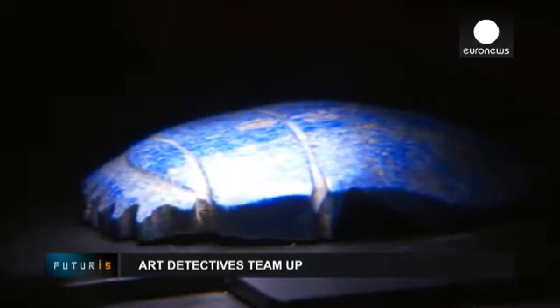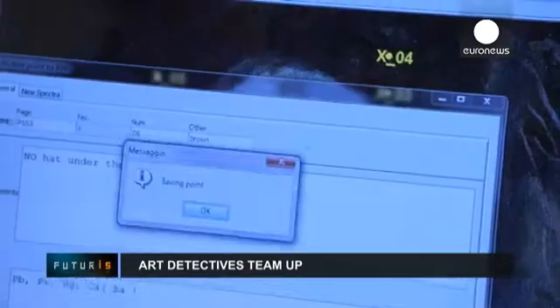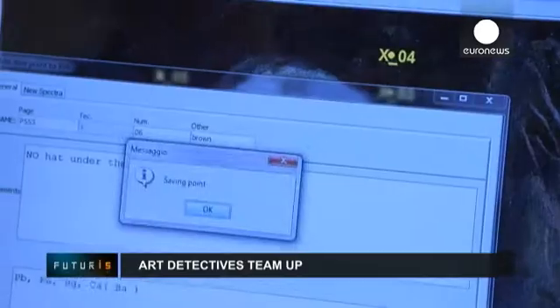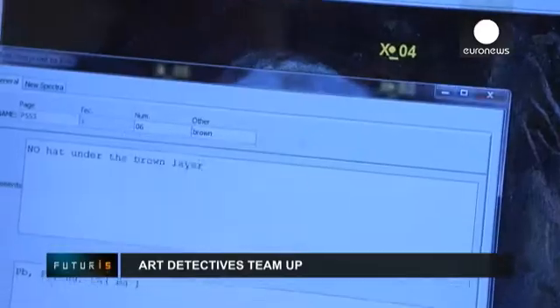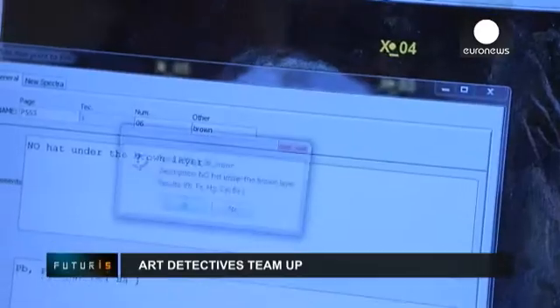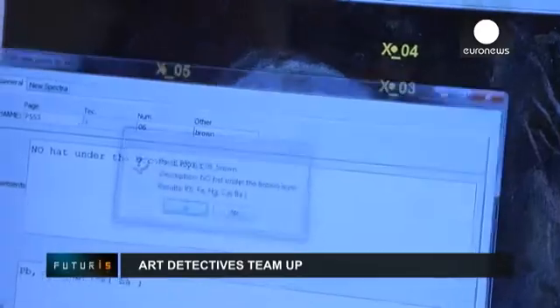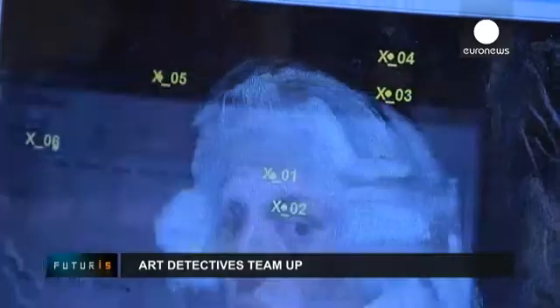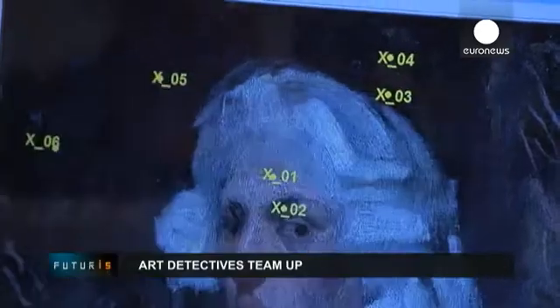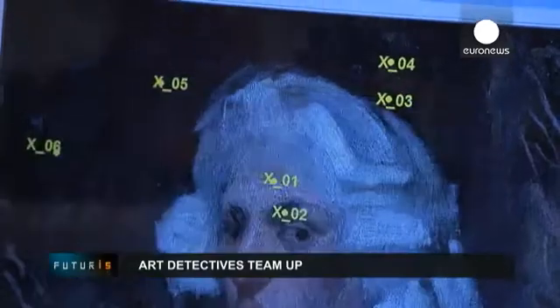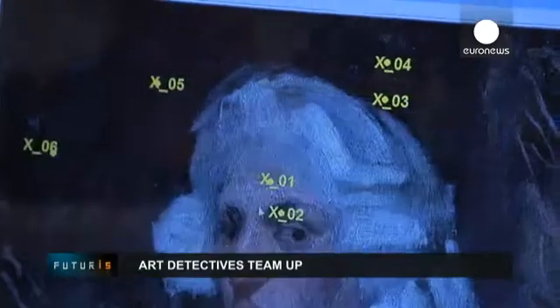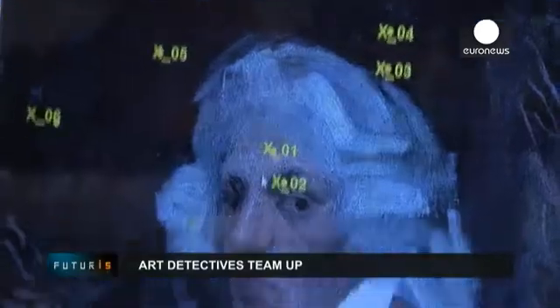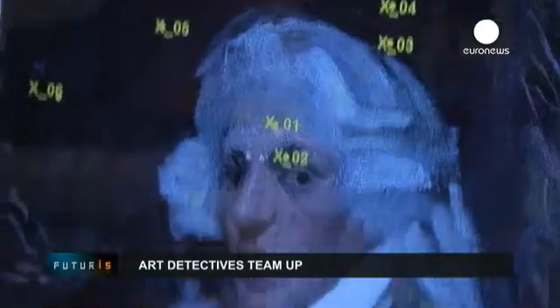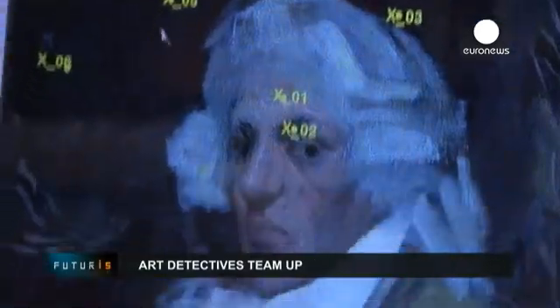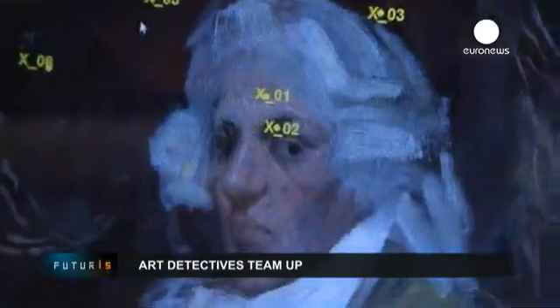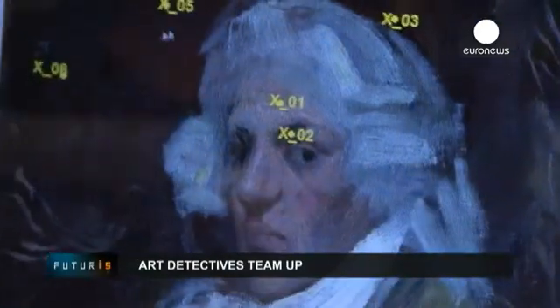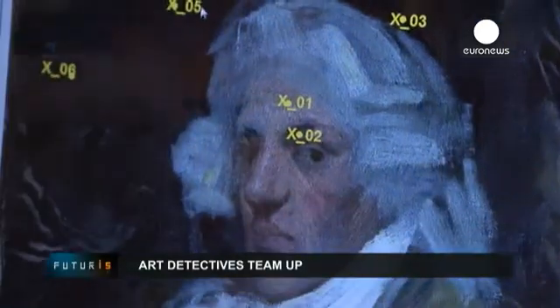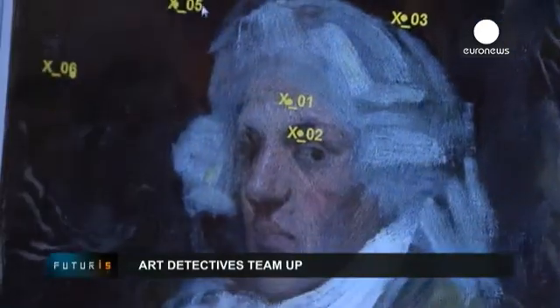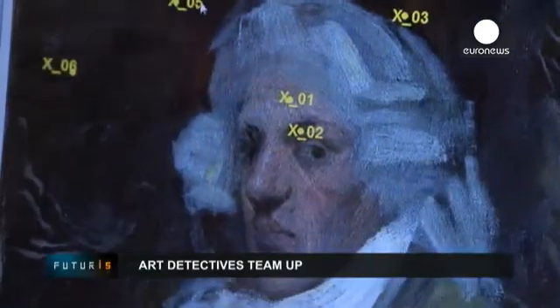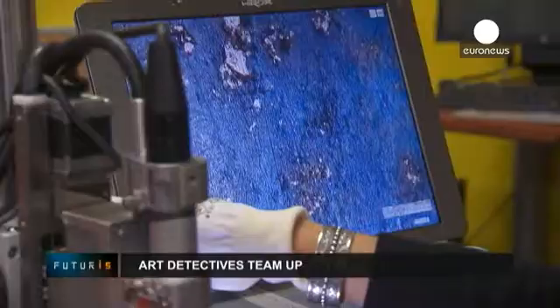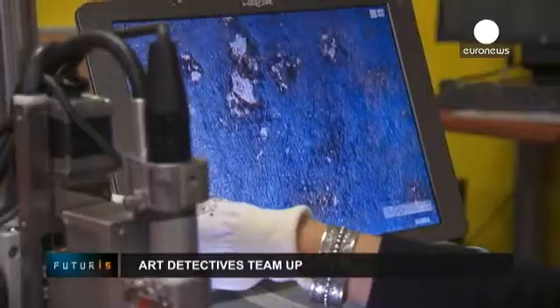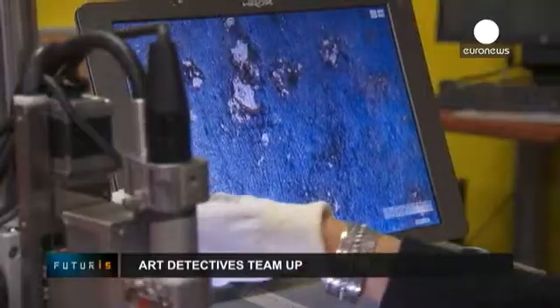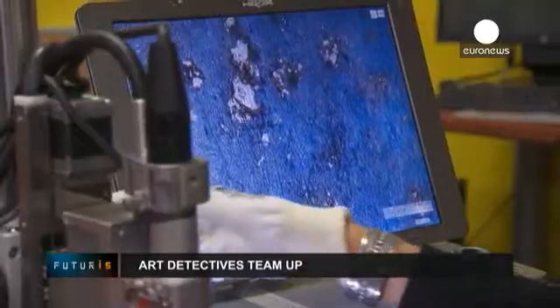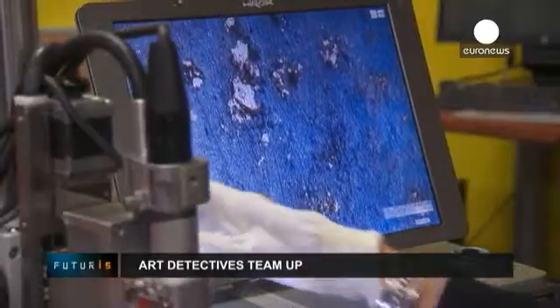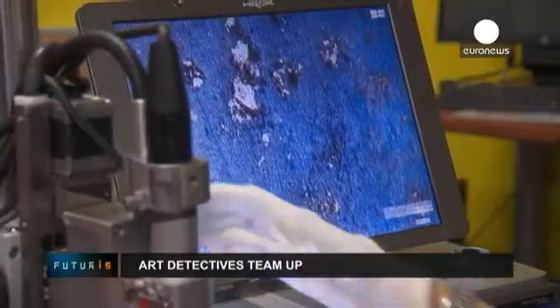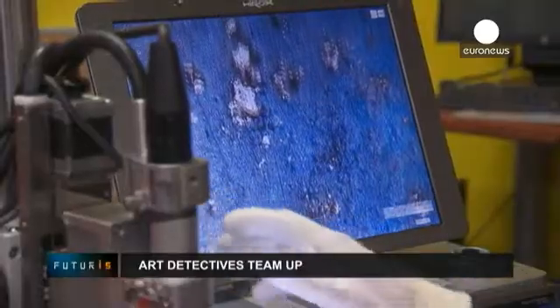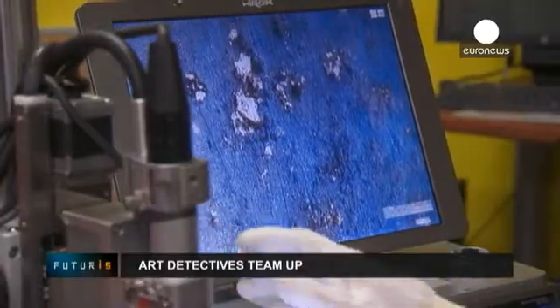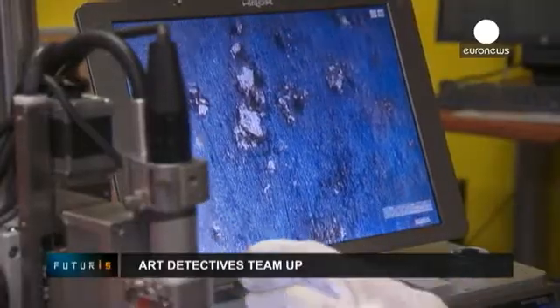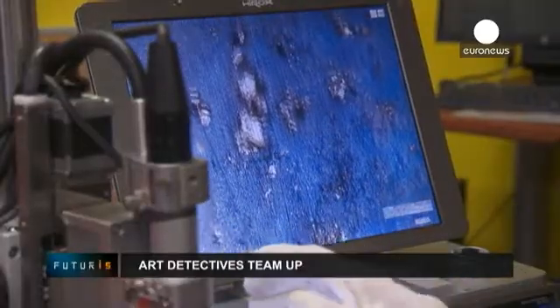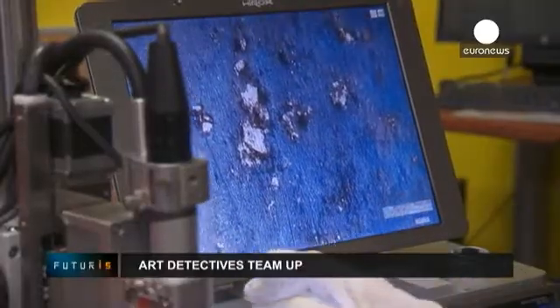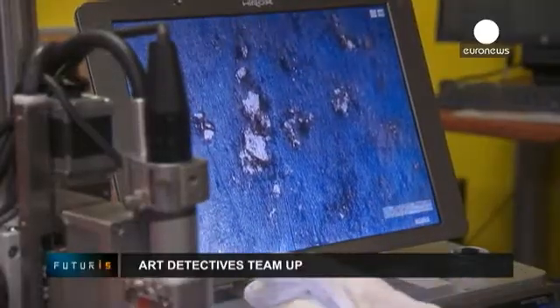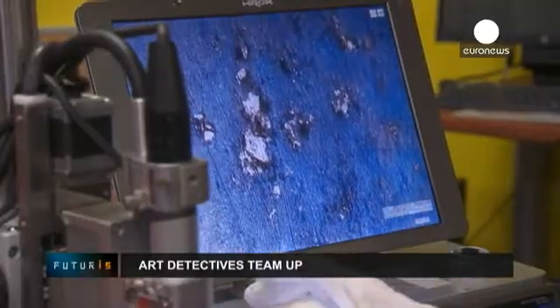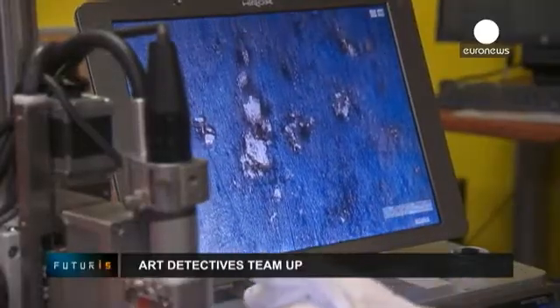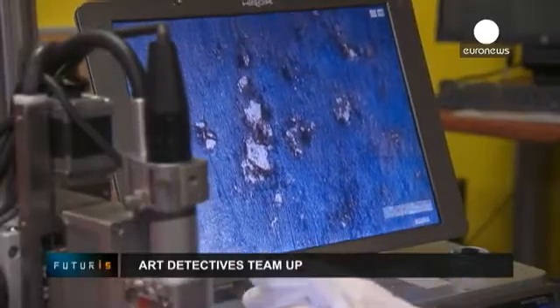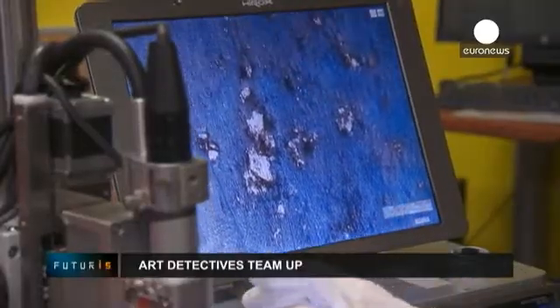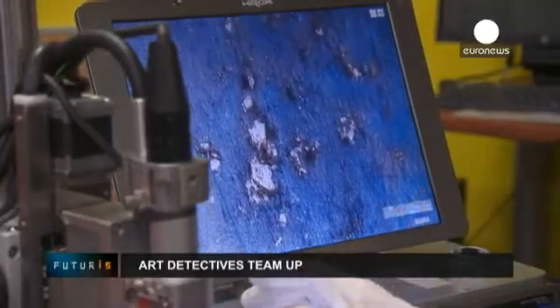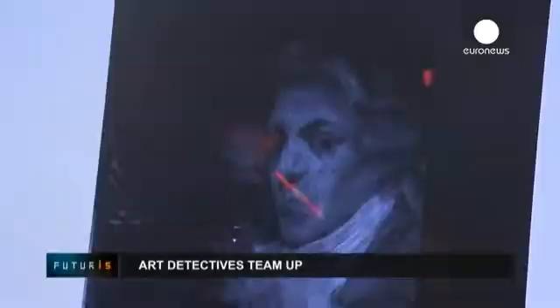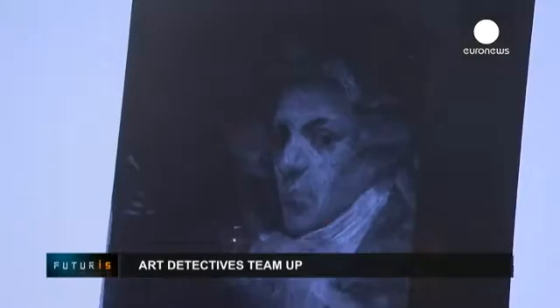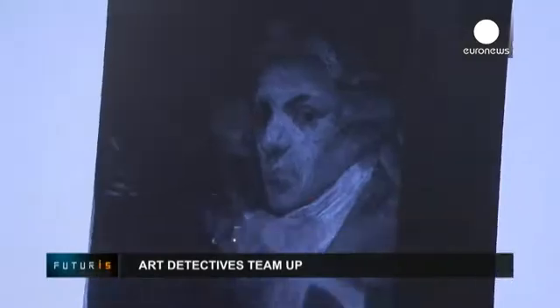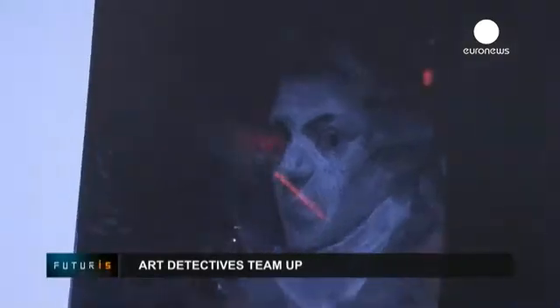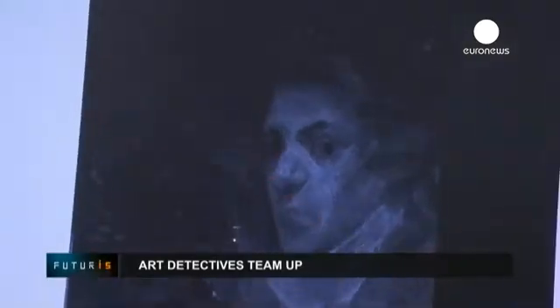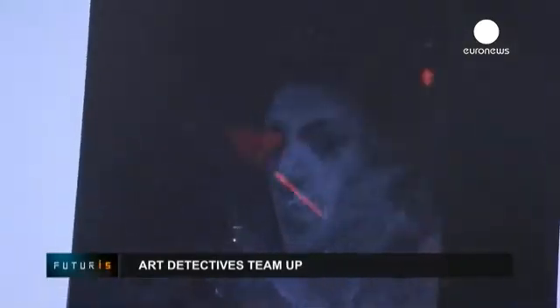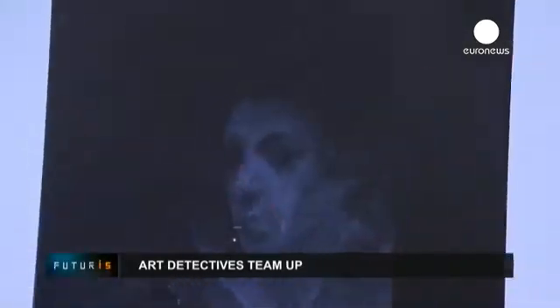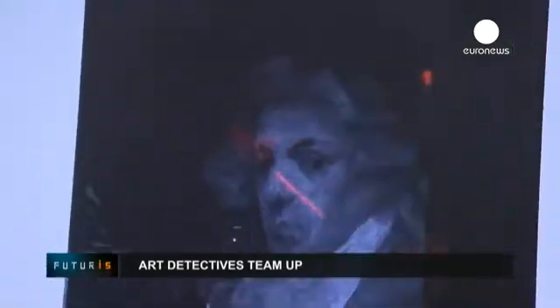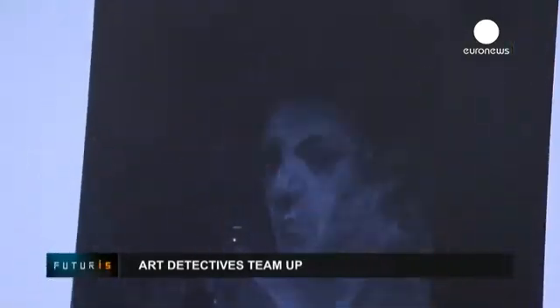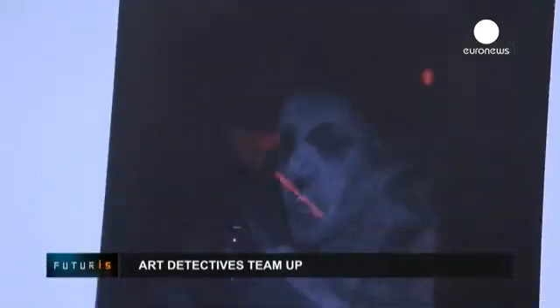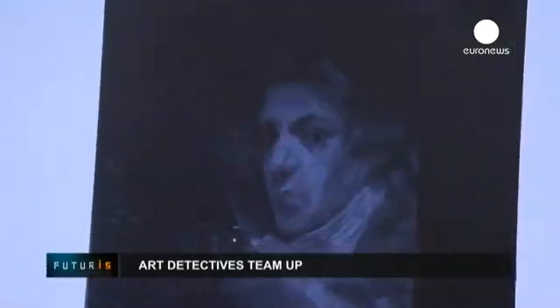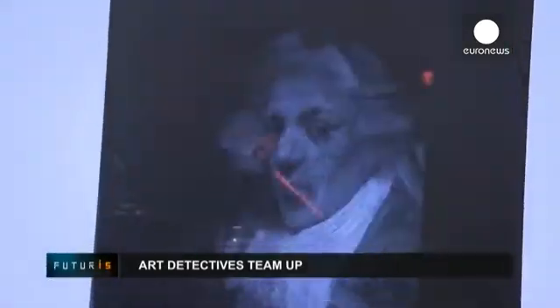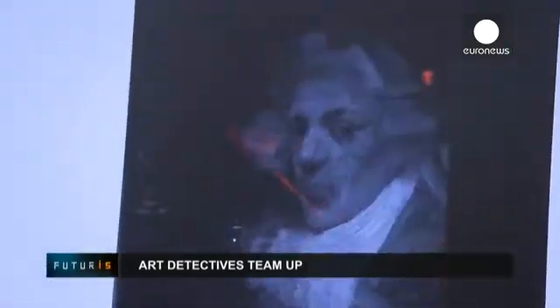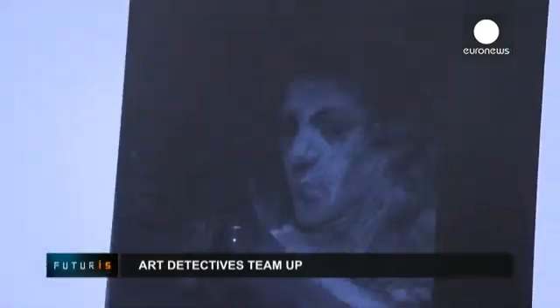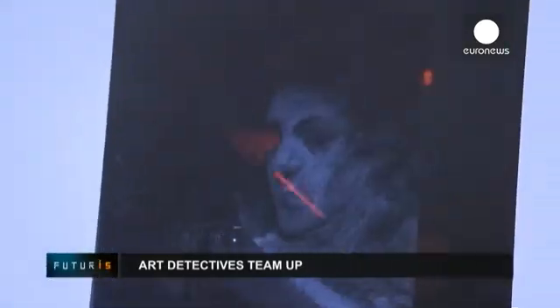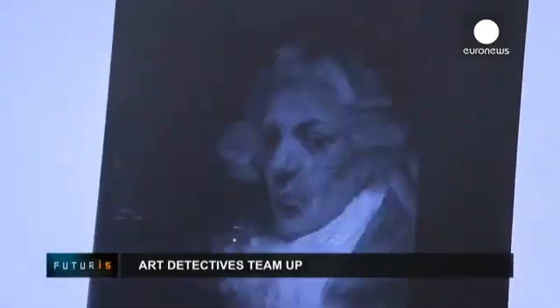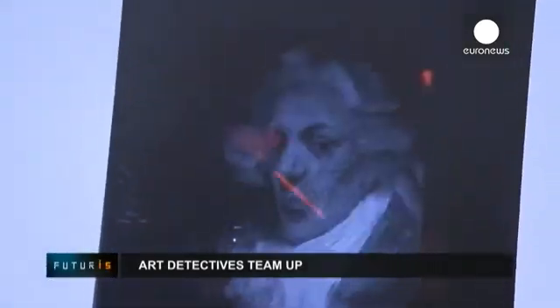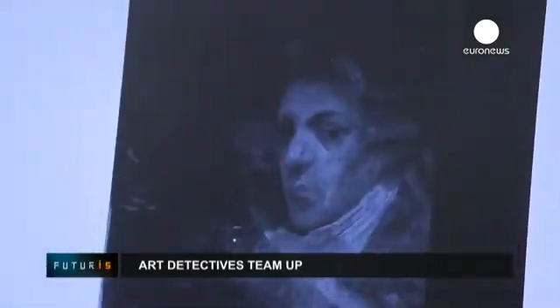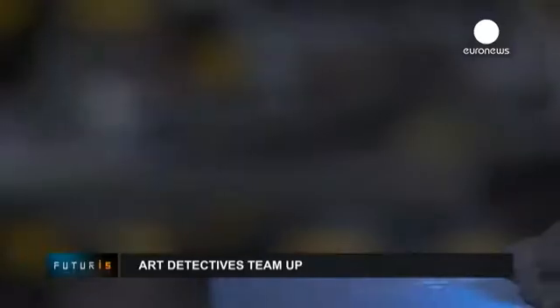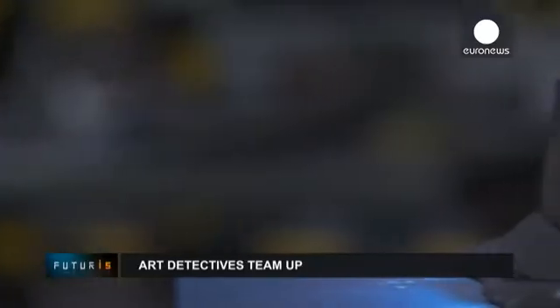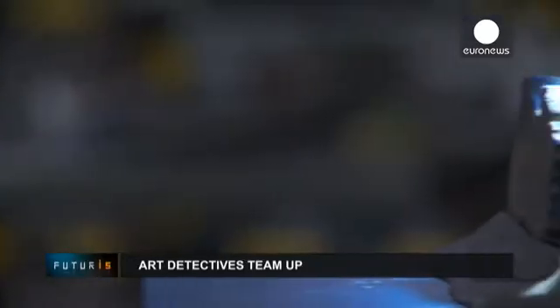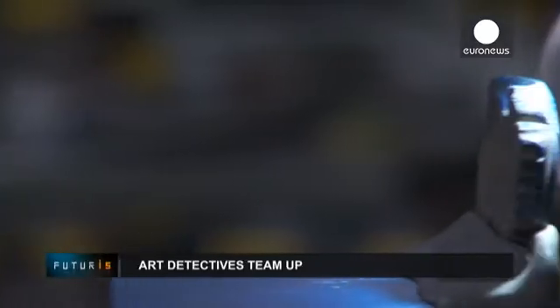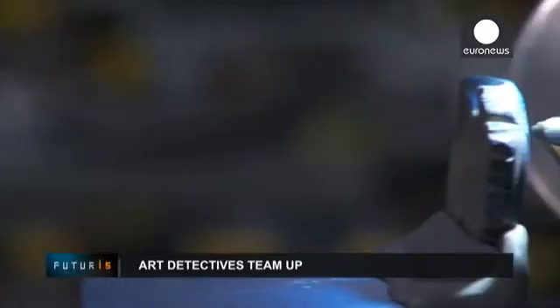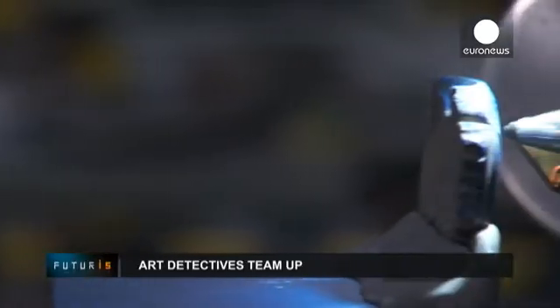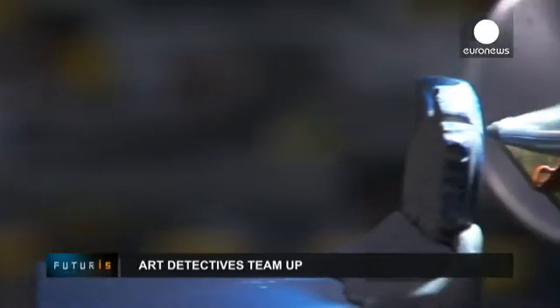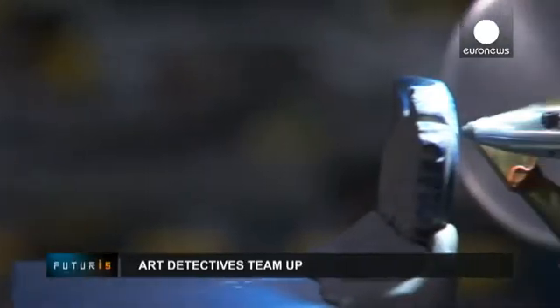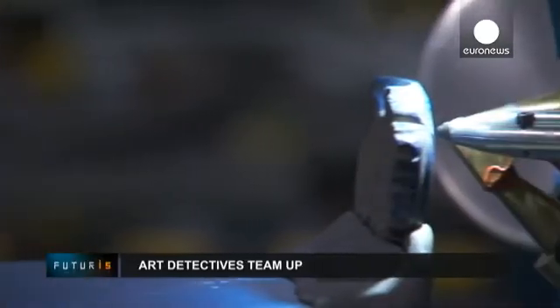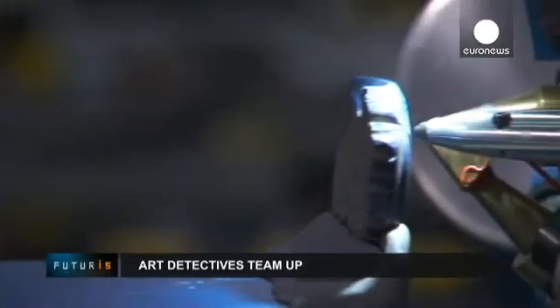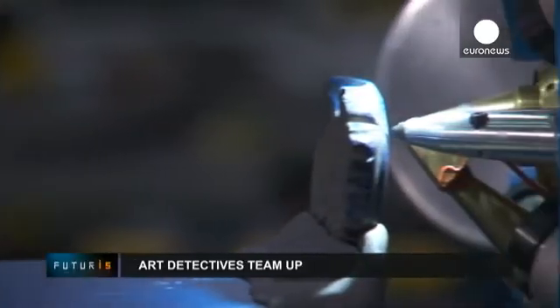An early Picasso self-portrait and a 3,000-year-old Egyptian lapis lazuli beetle. What do they have in common?